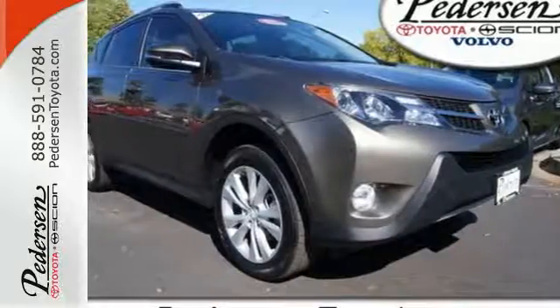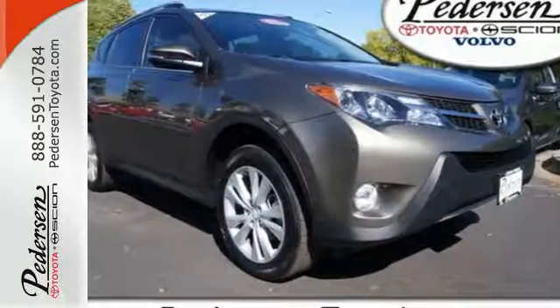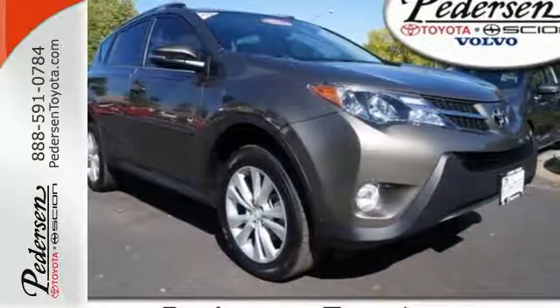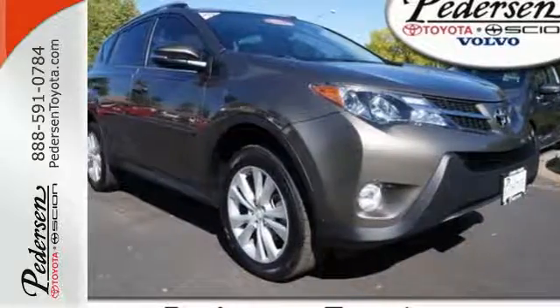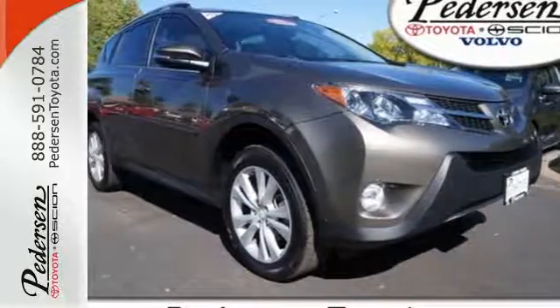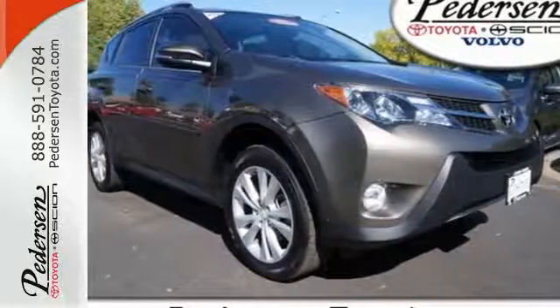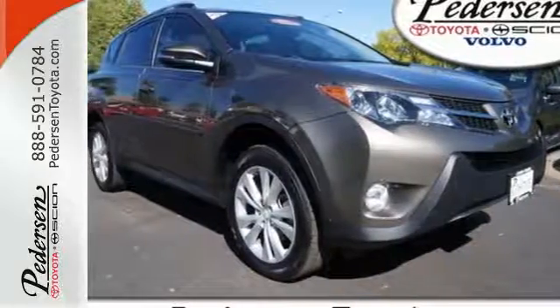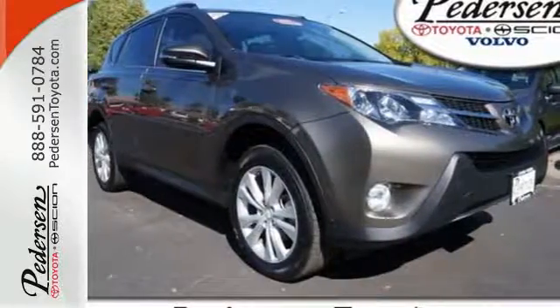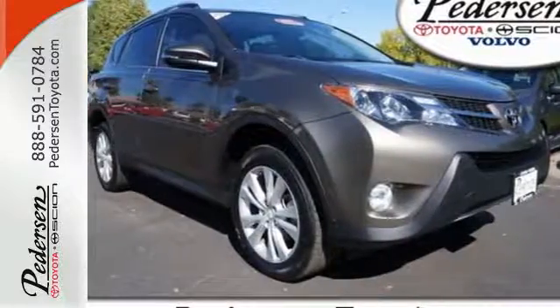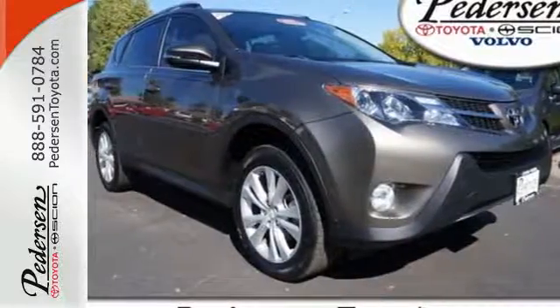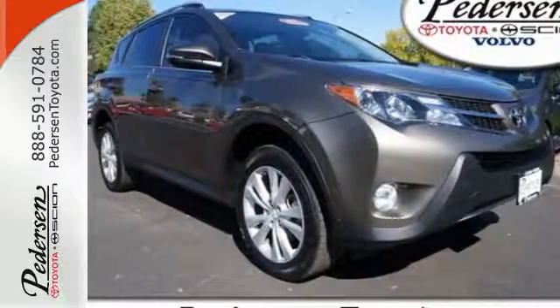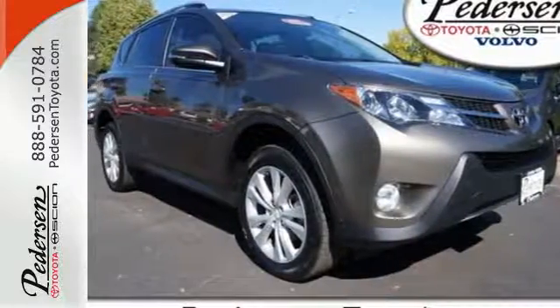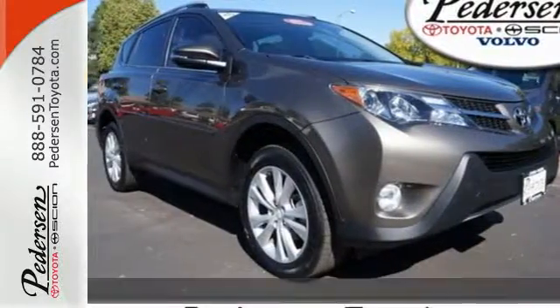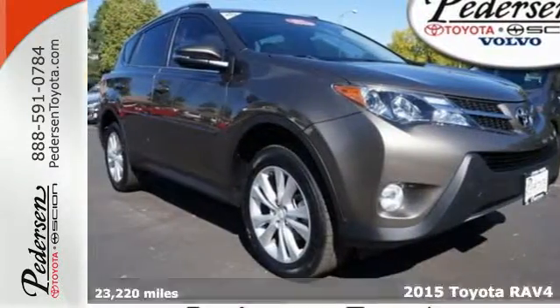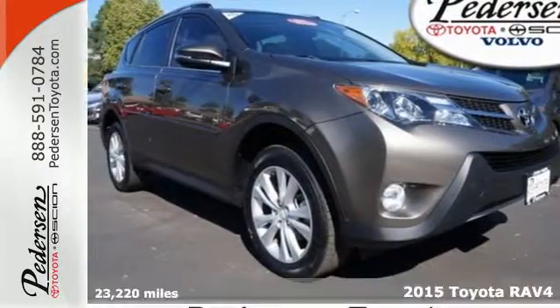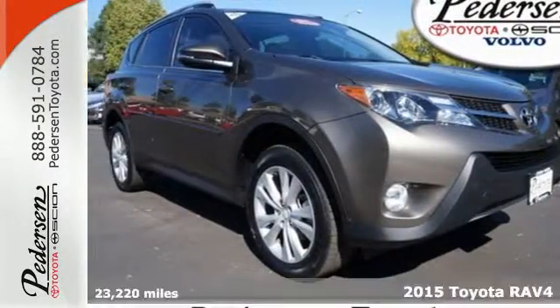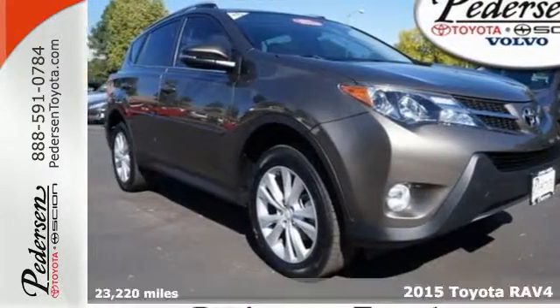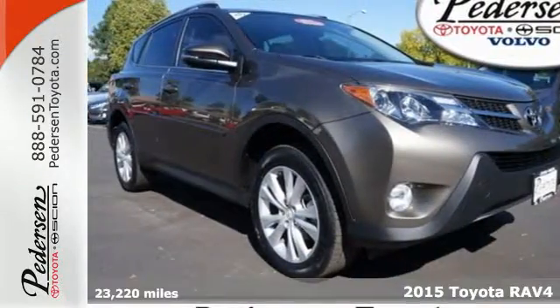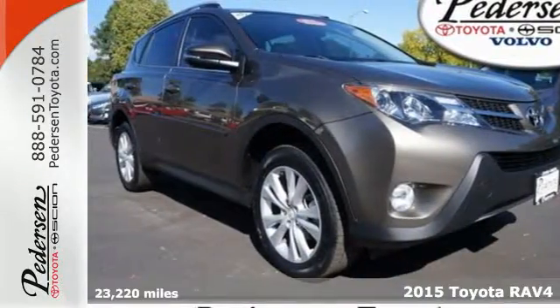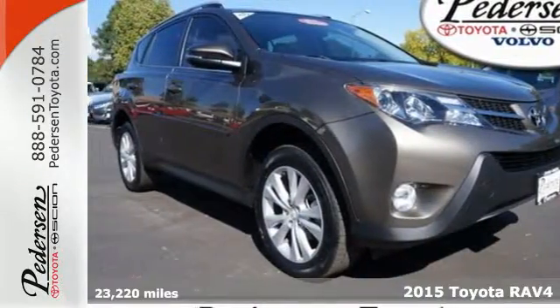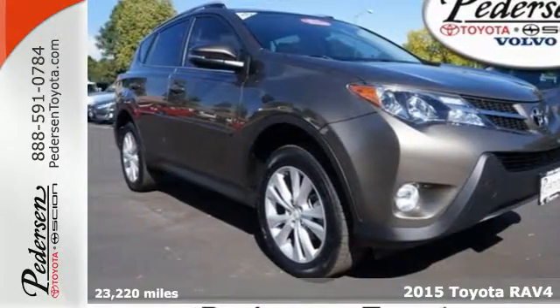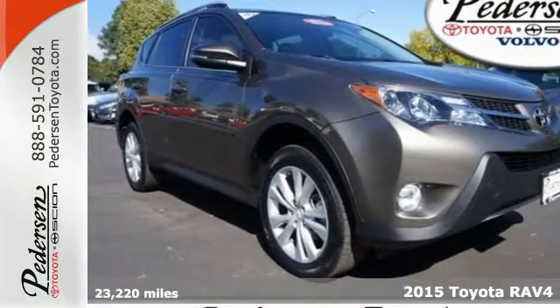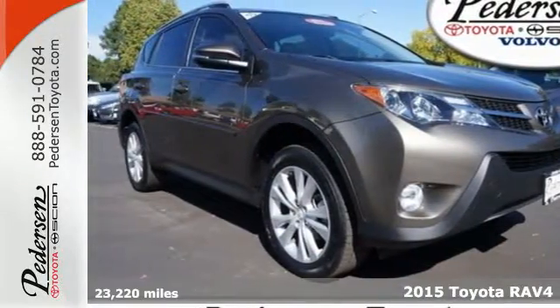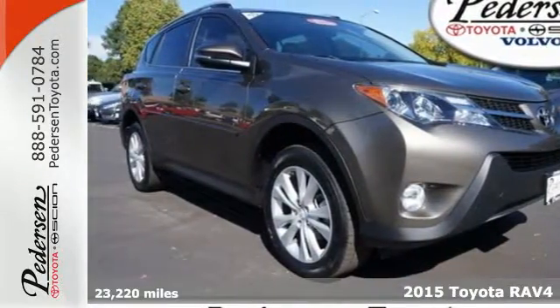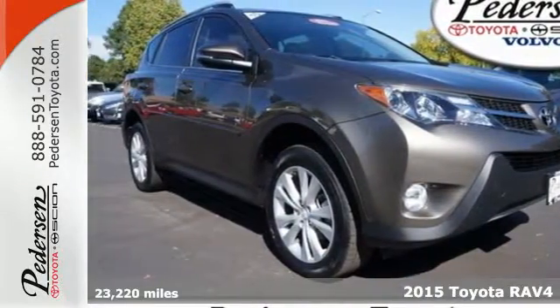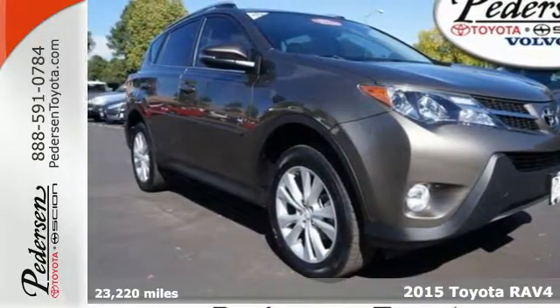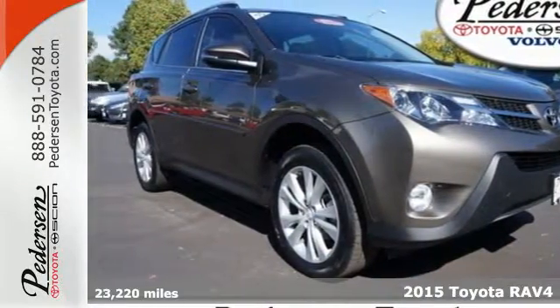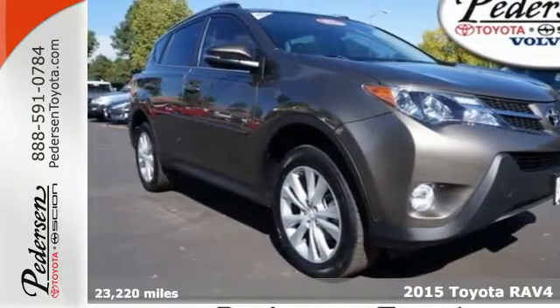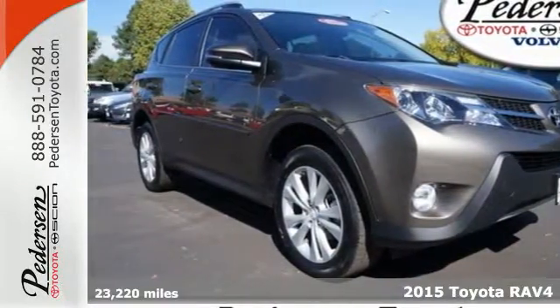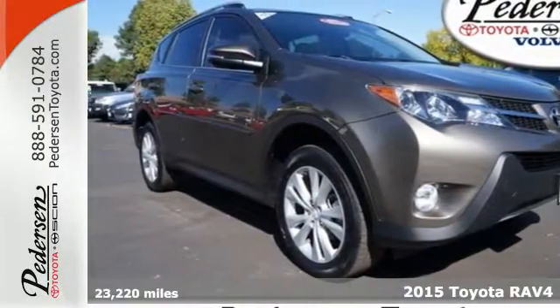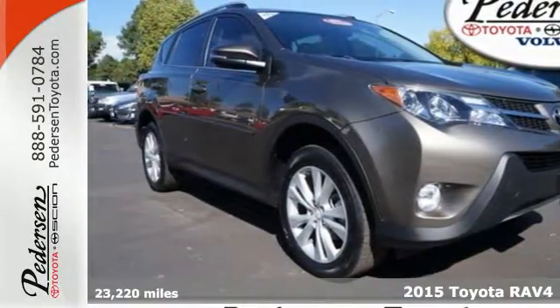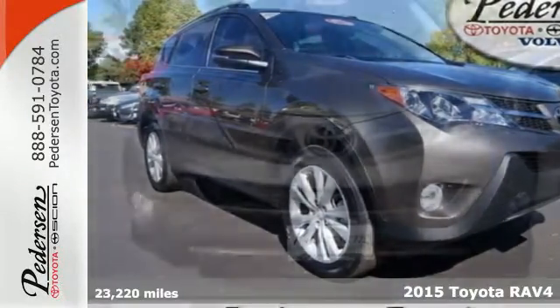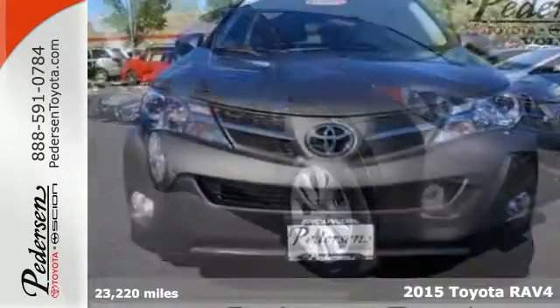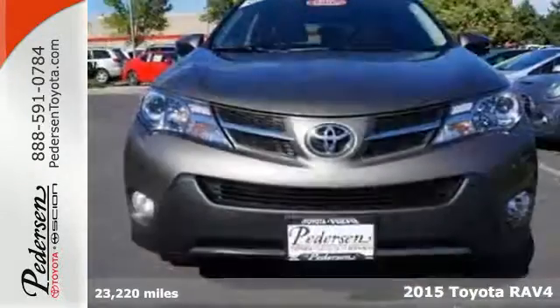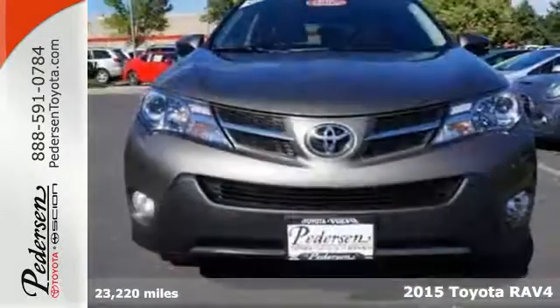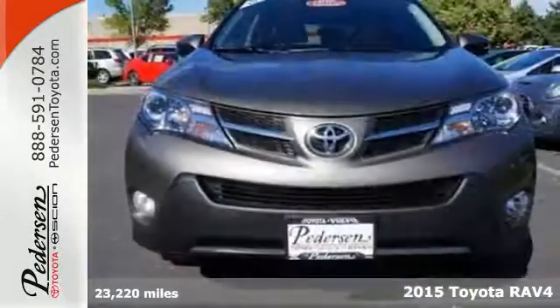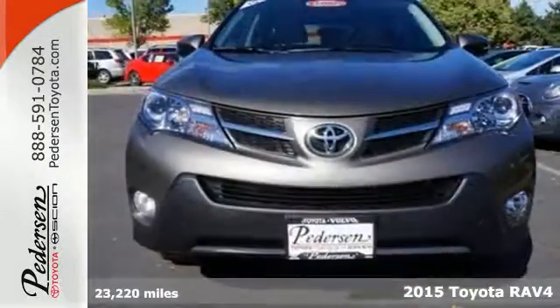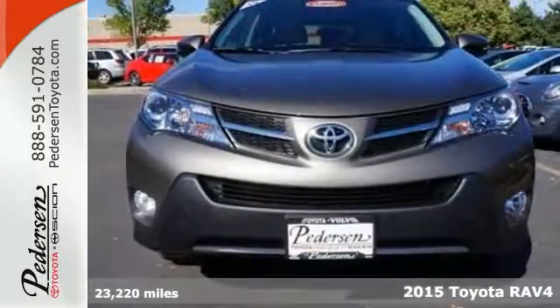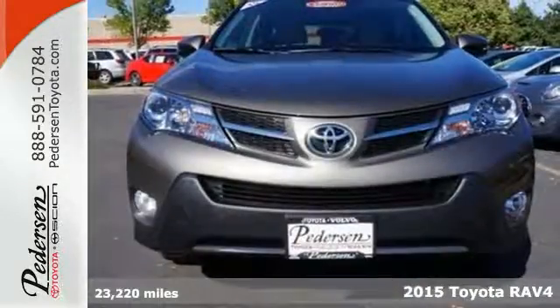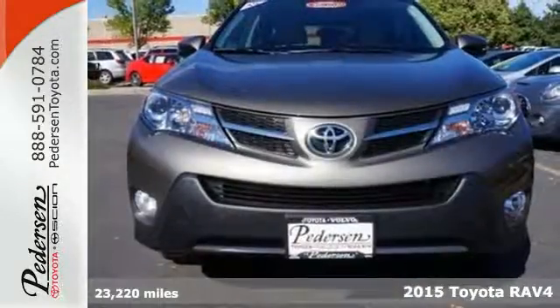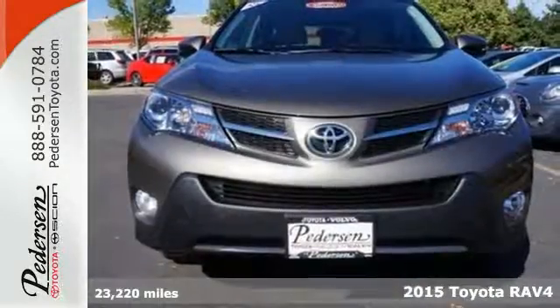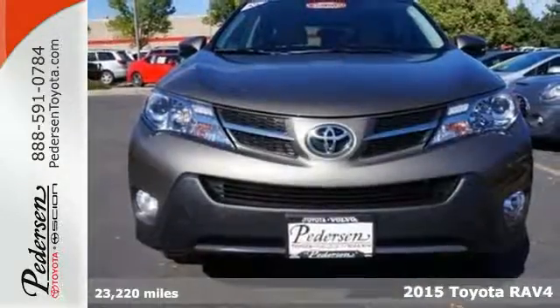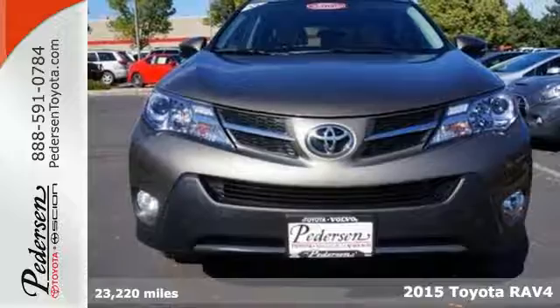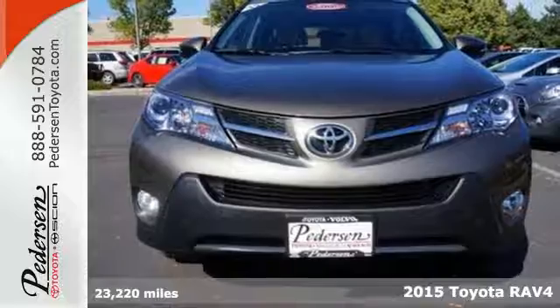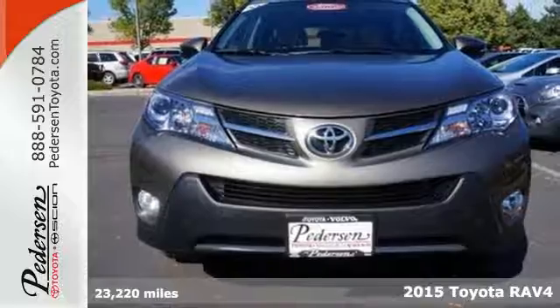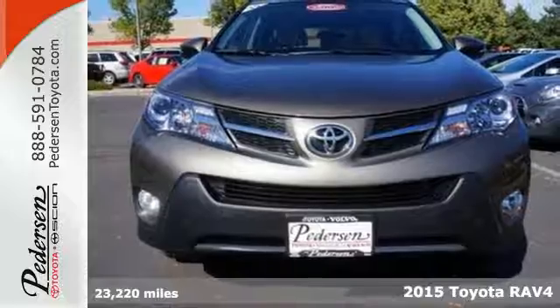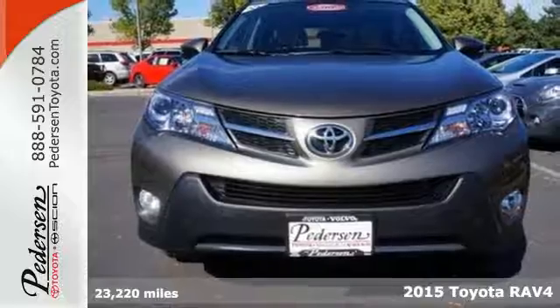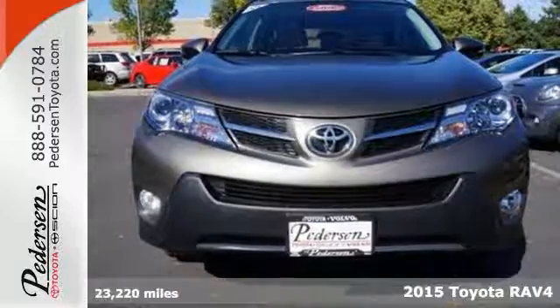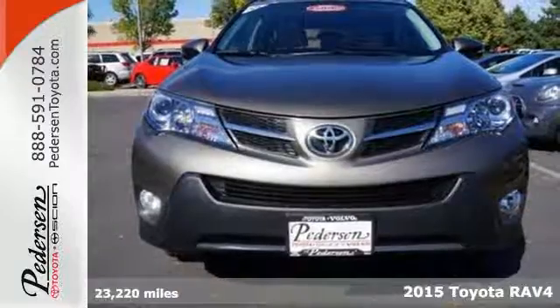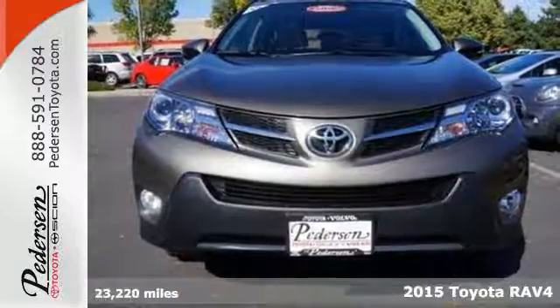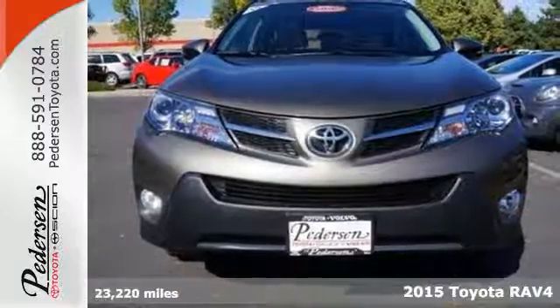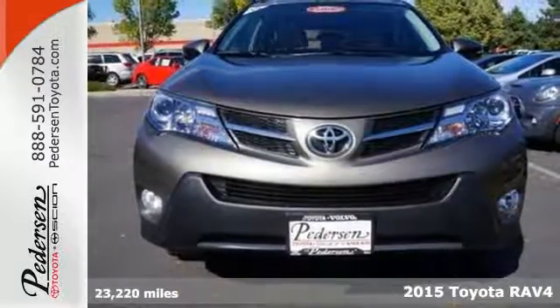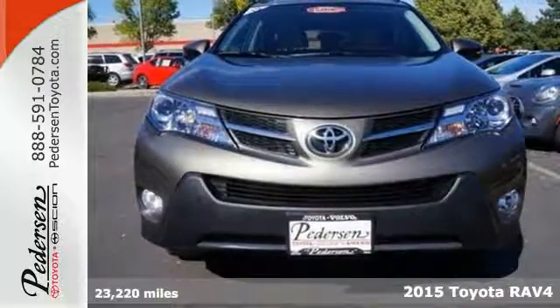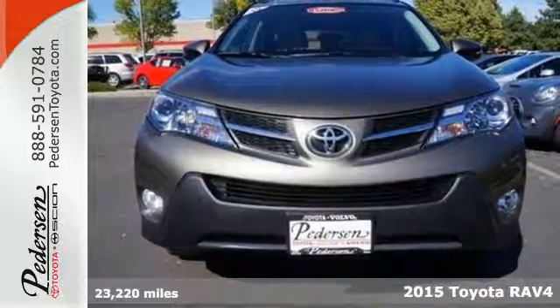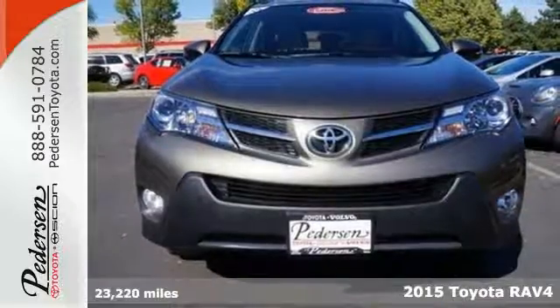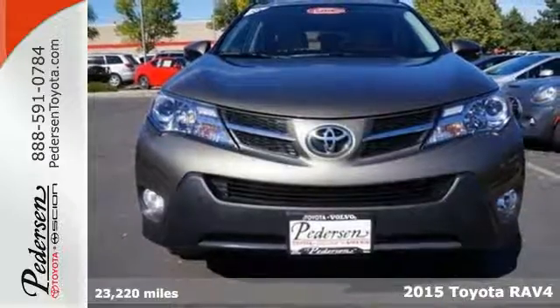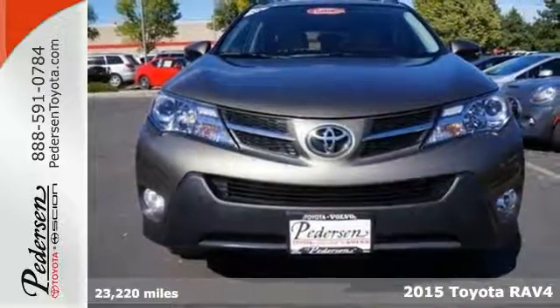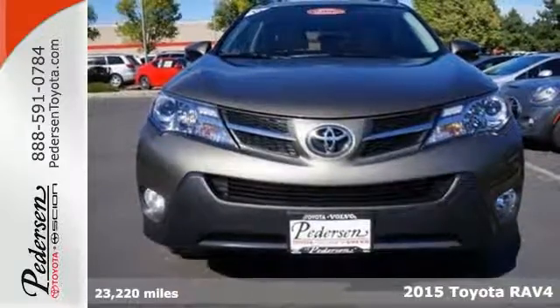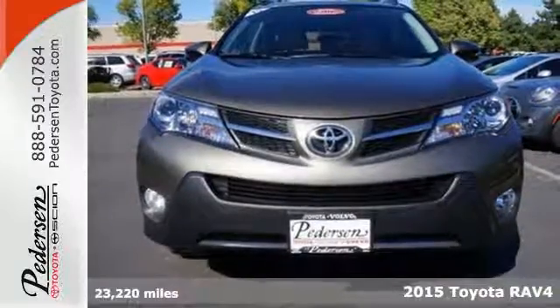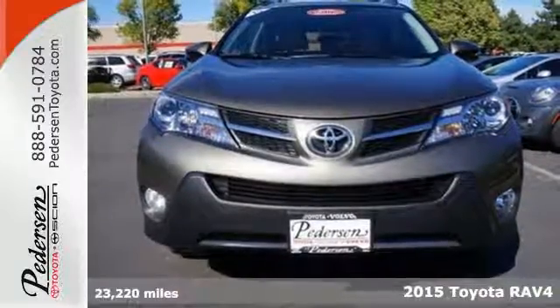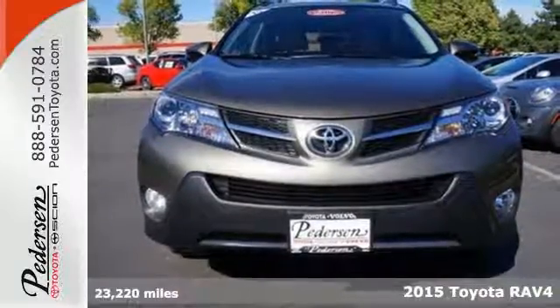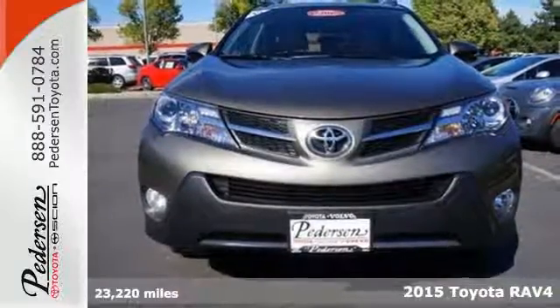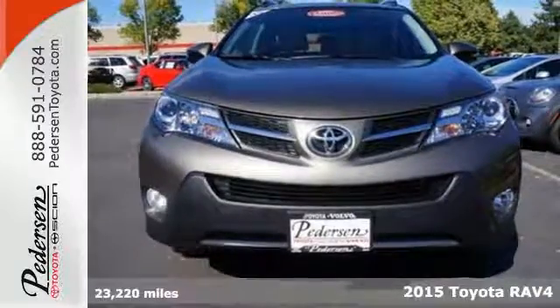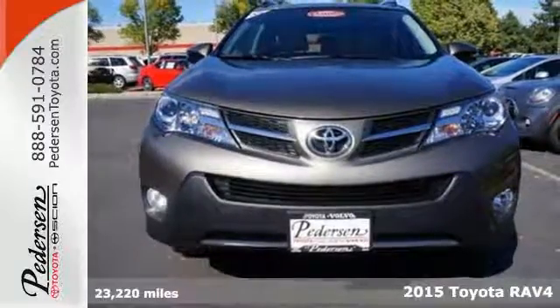It's a 2015 Toyota RAV4. Haul both your friends and your gear in this roomy SUV.